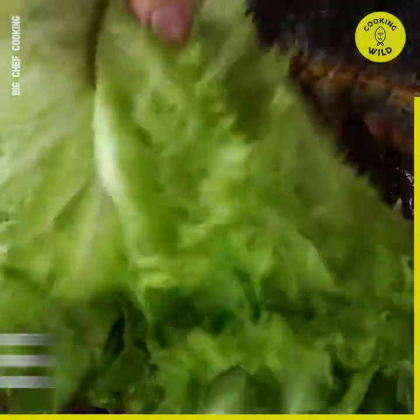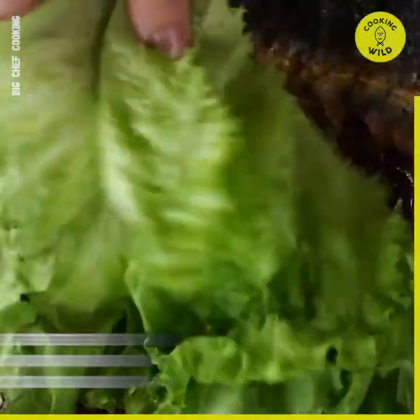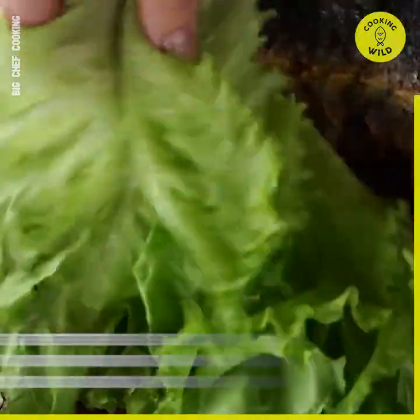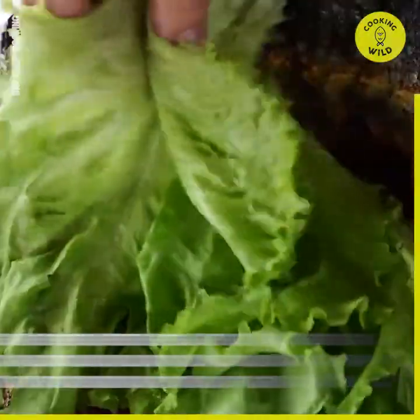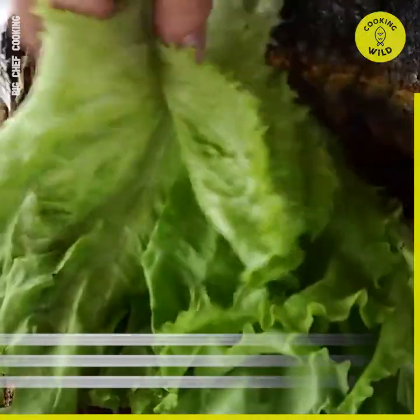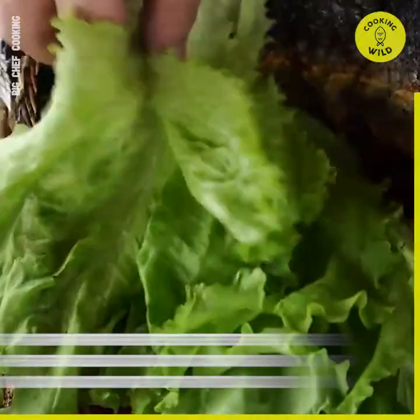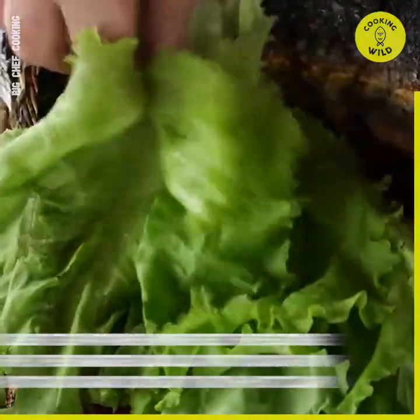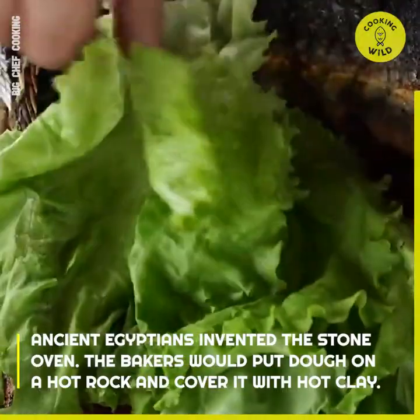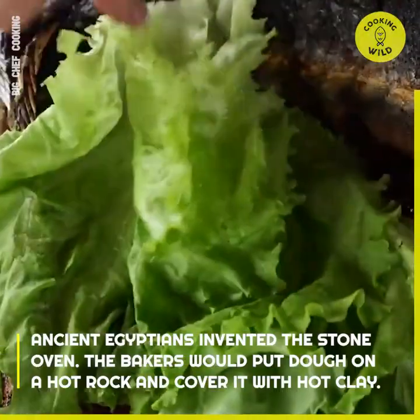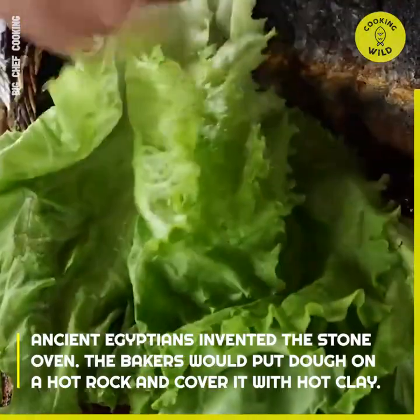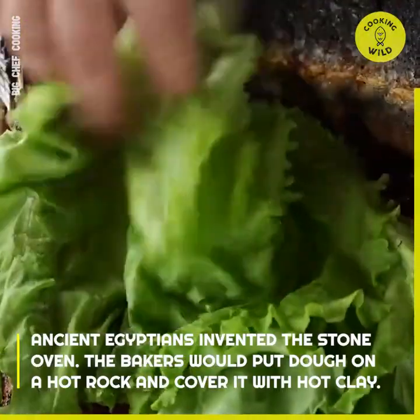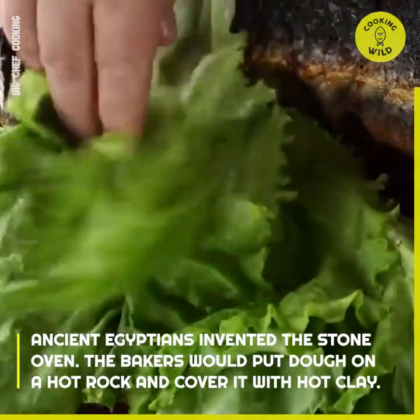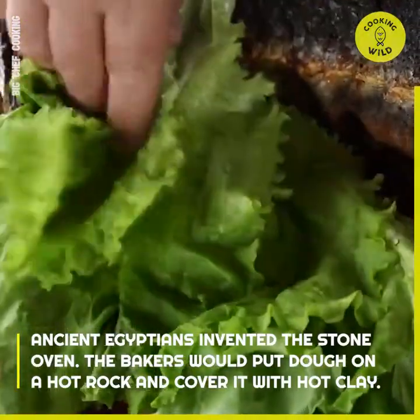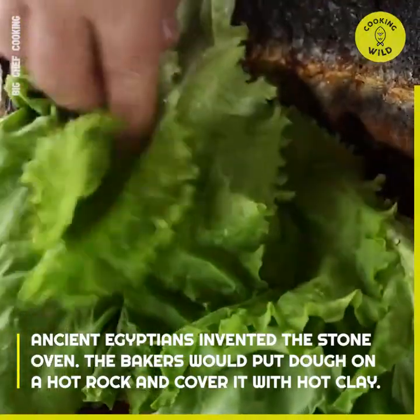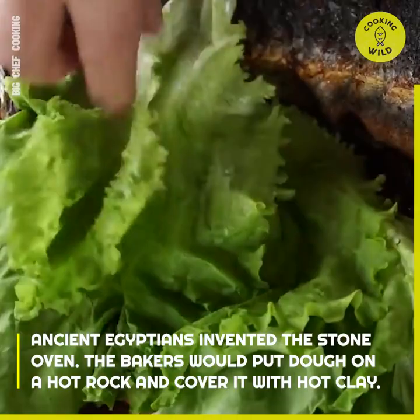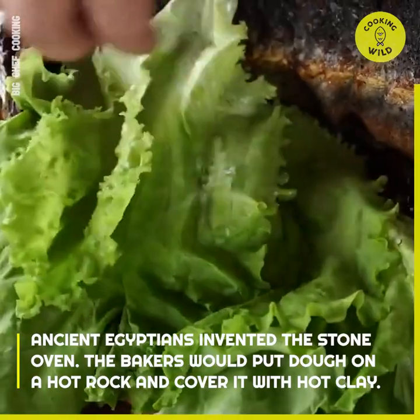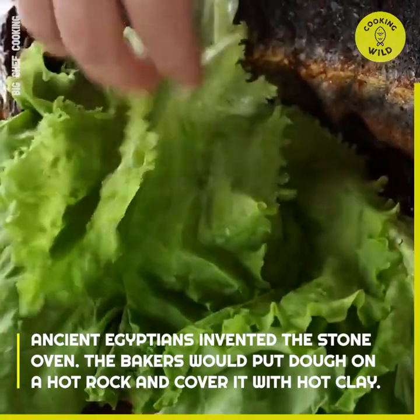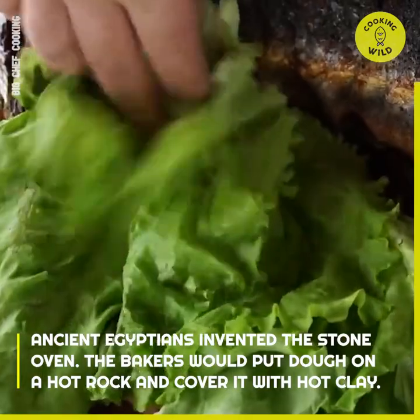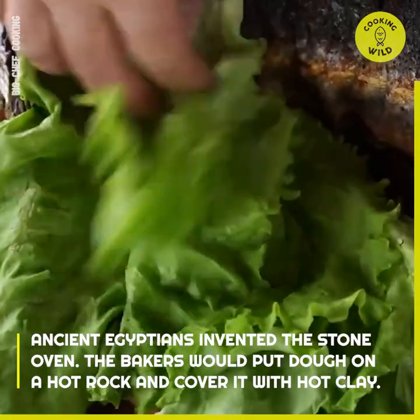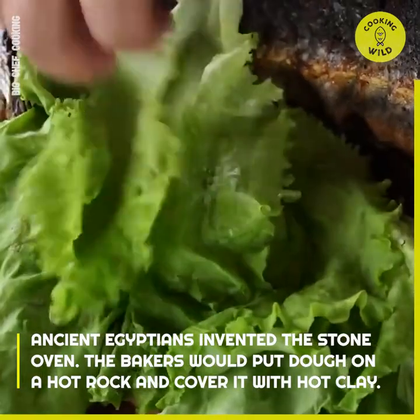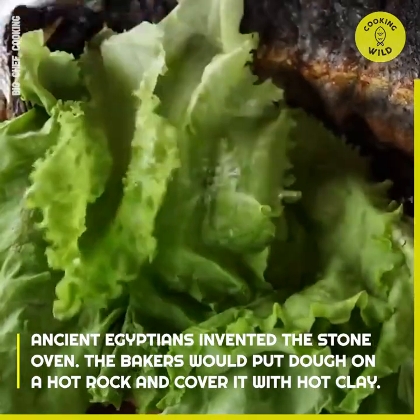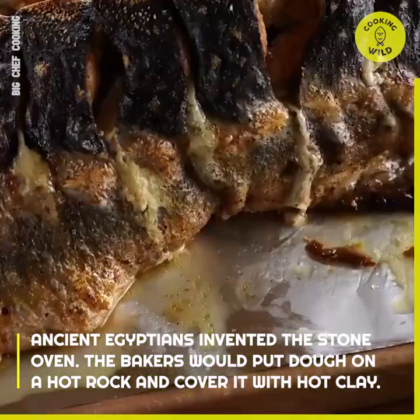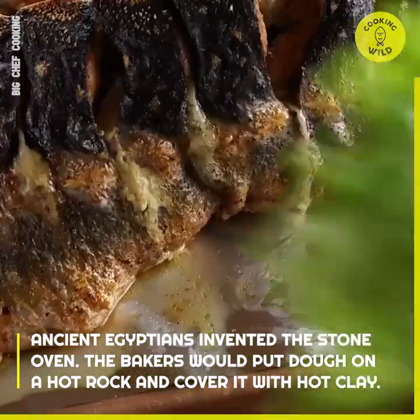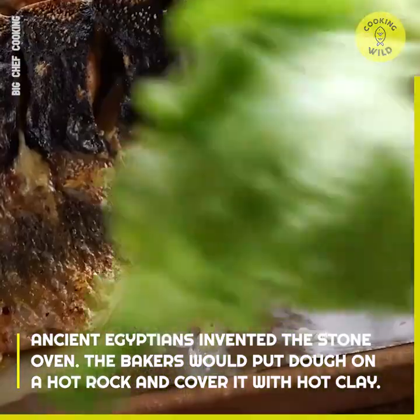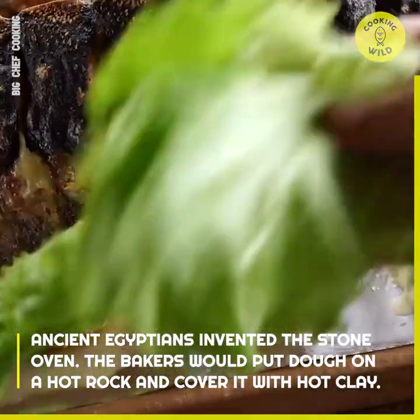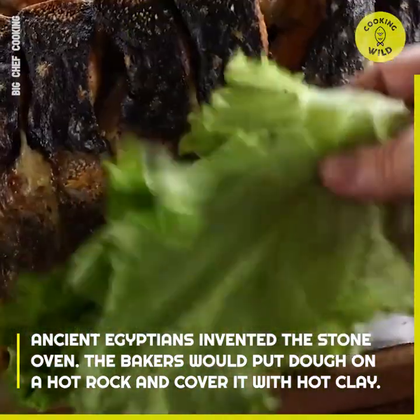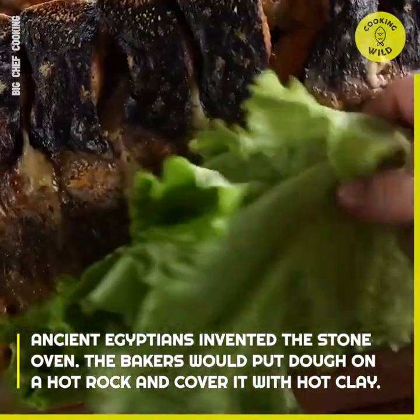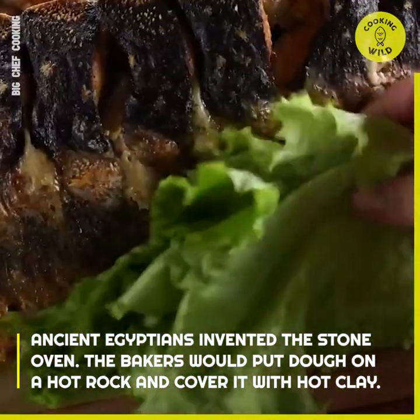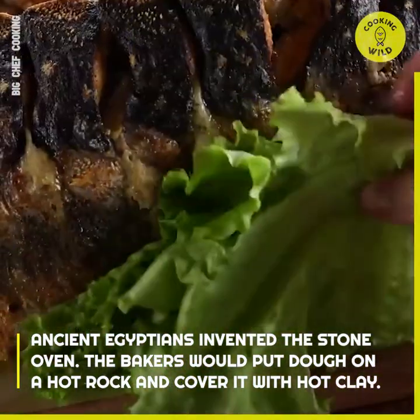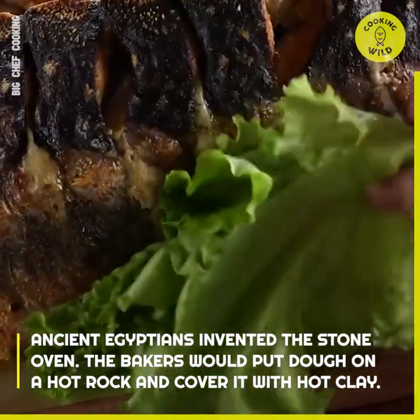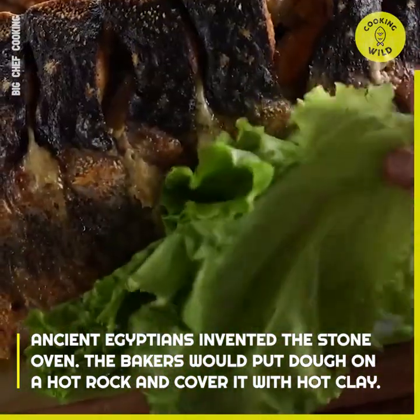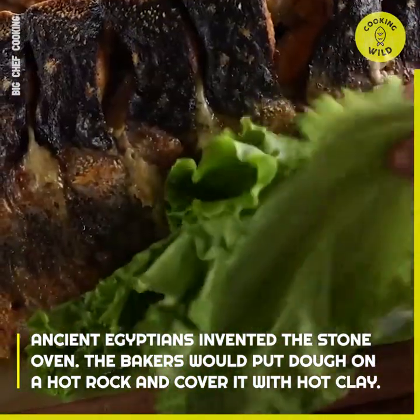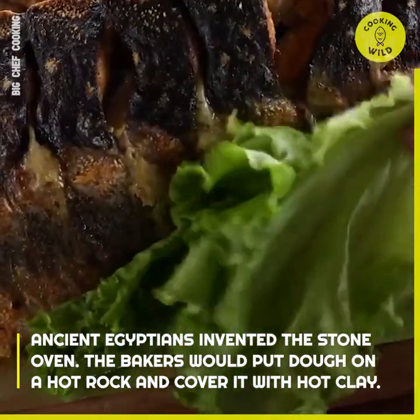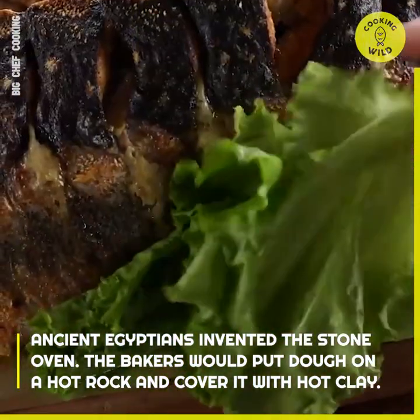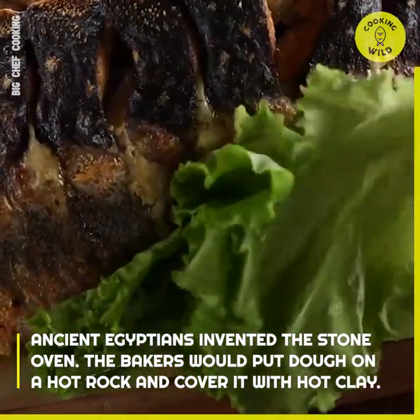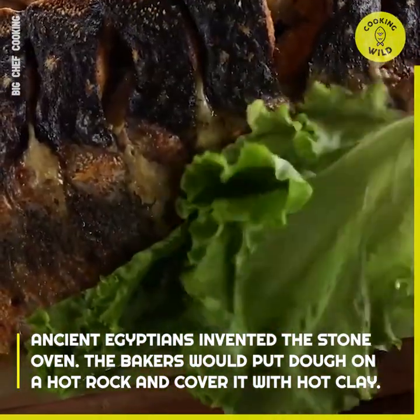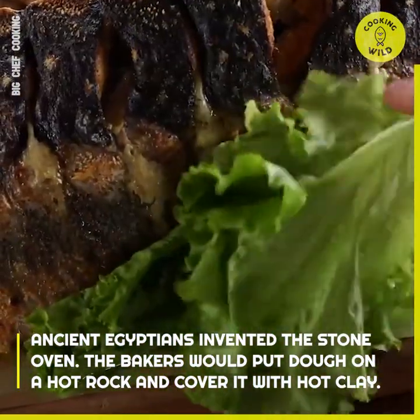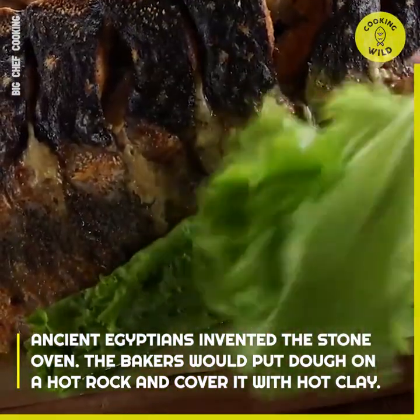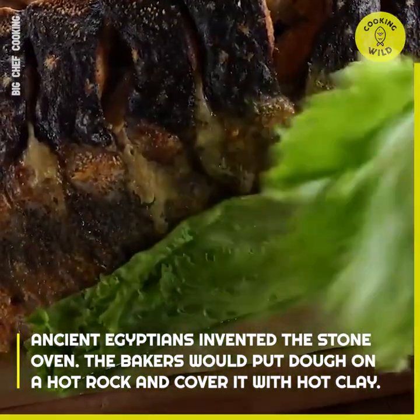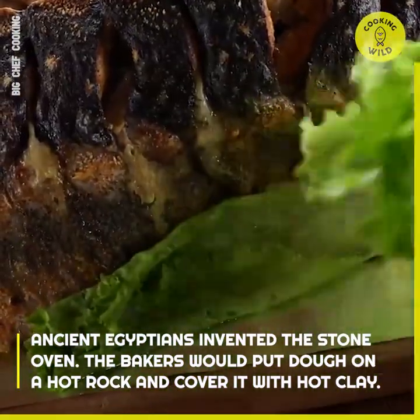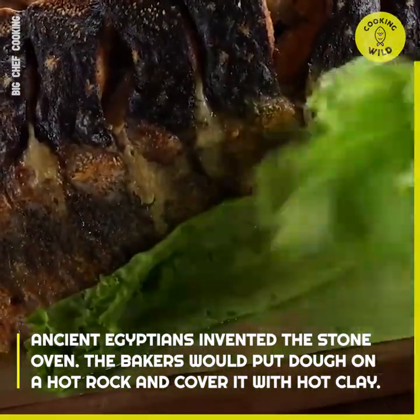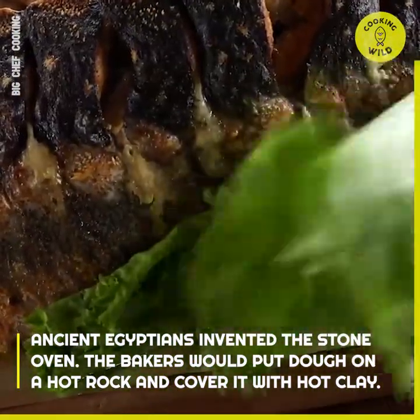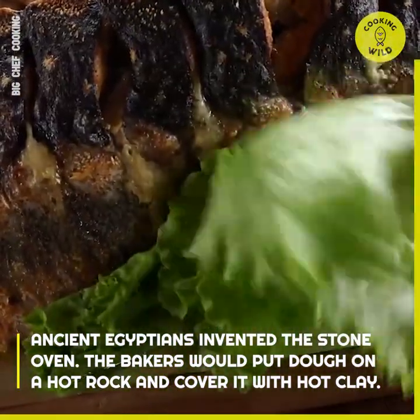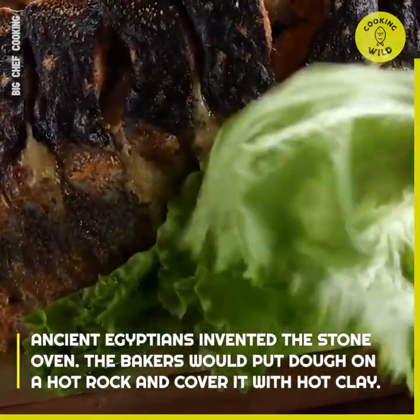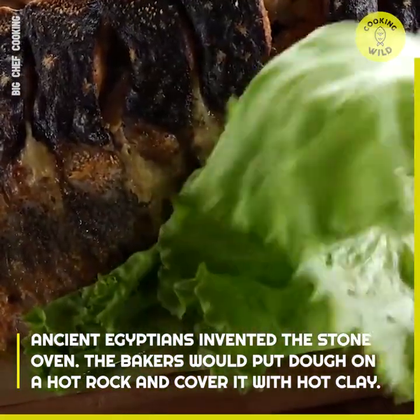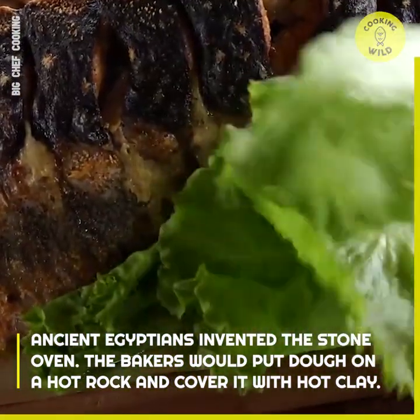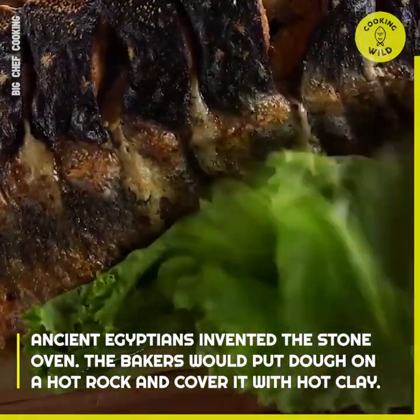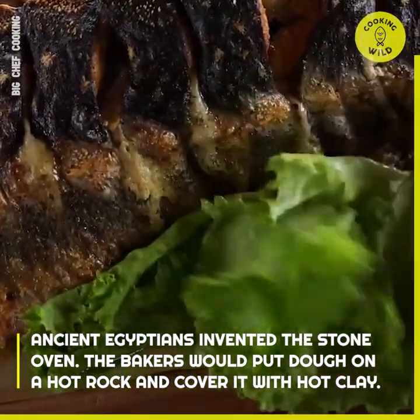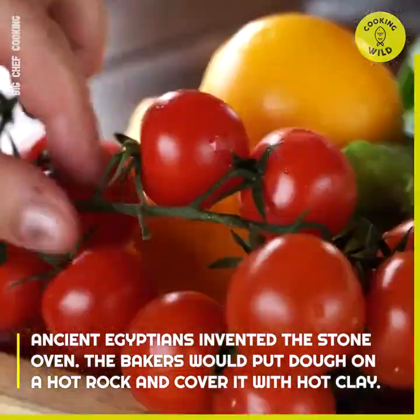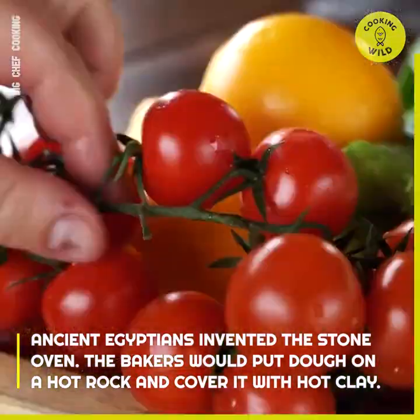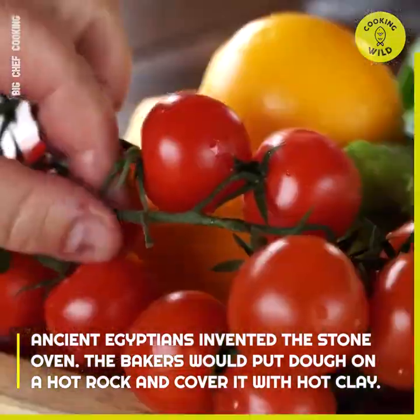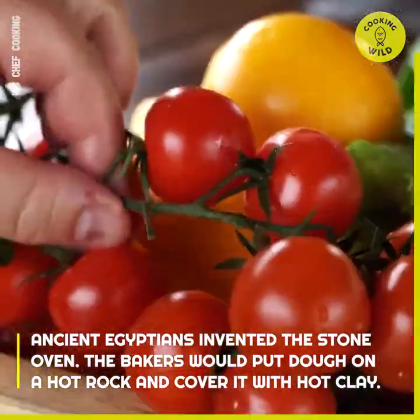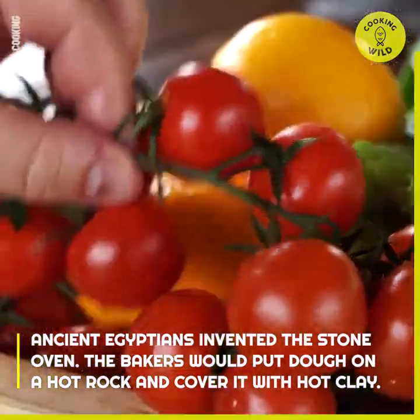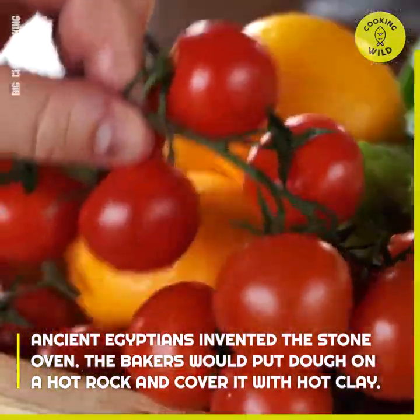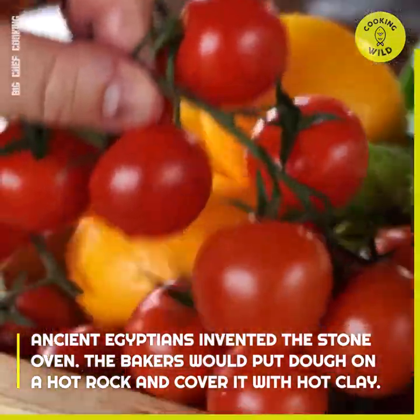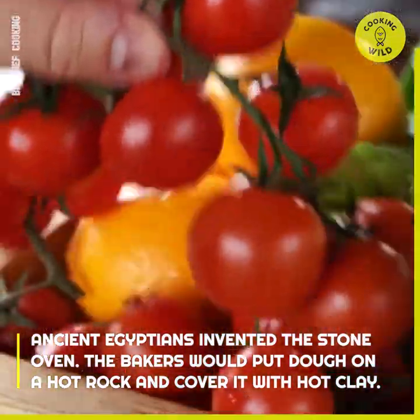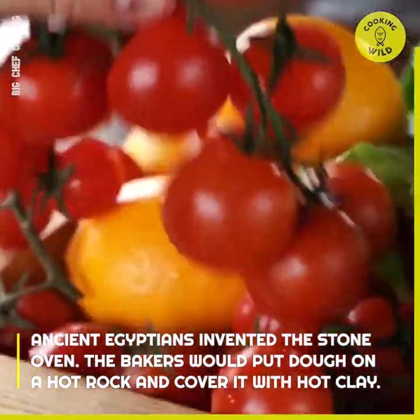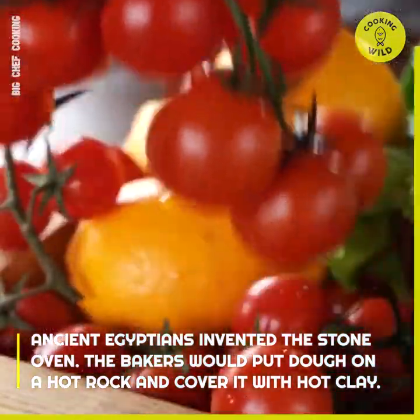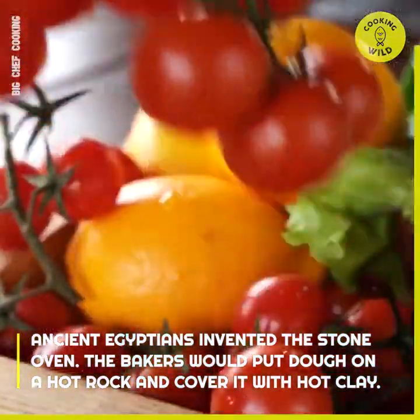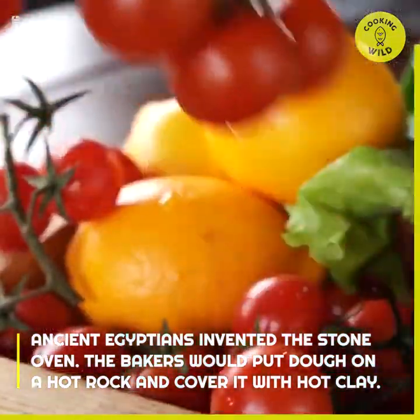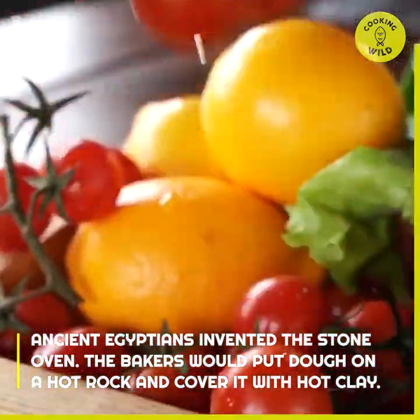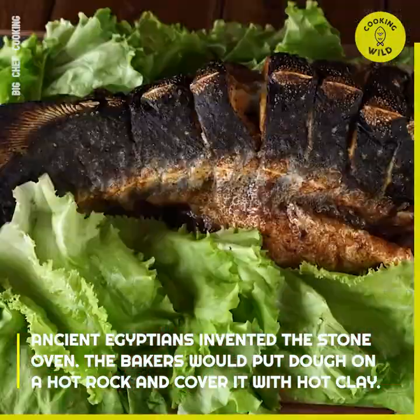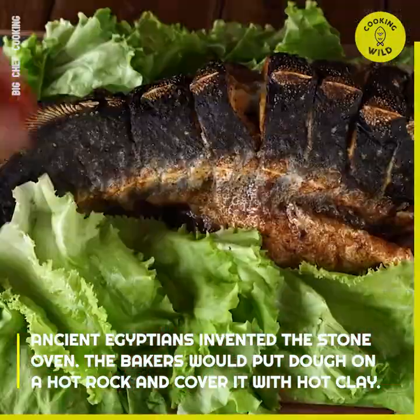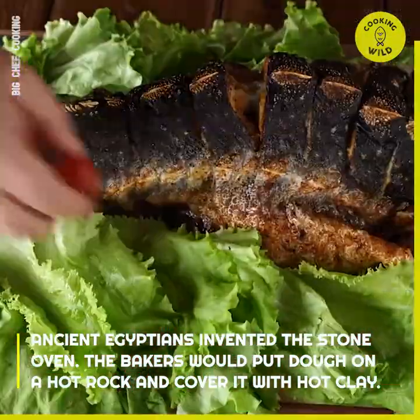Ancient Egyptians invented the stone oven. The bakers would put dough on a hot rock and cover it with hot clay.